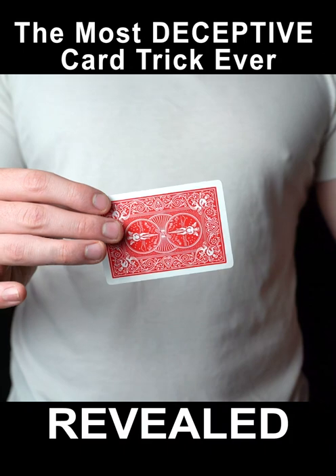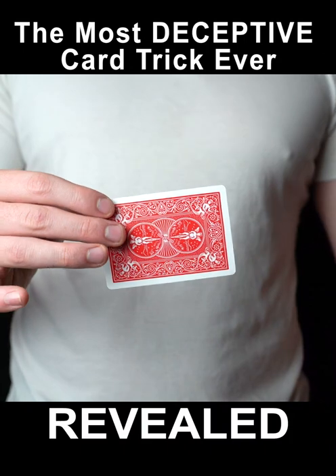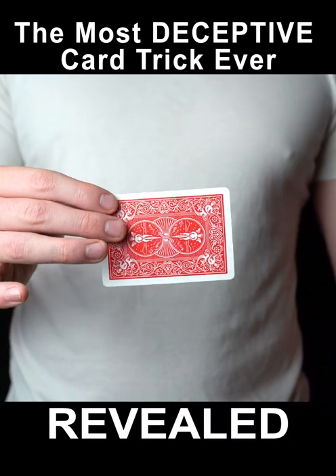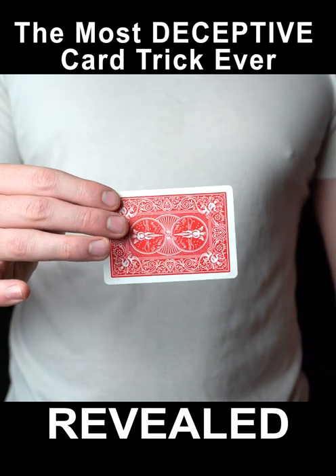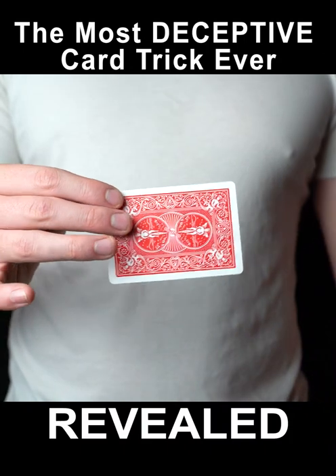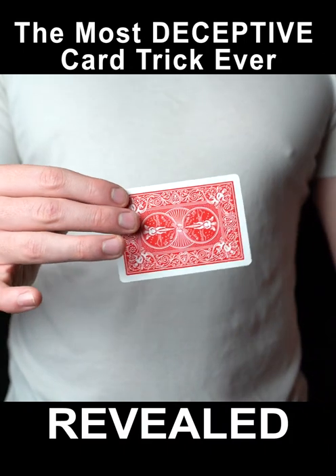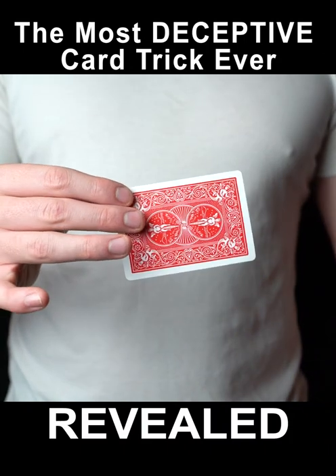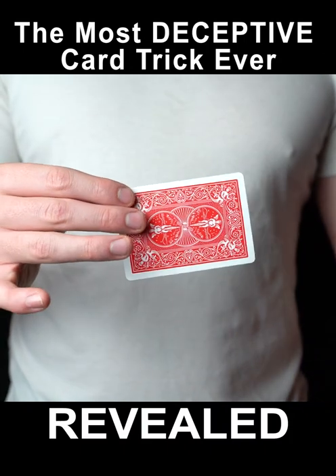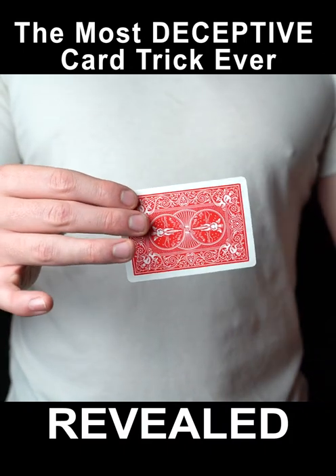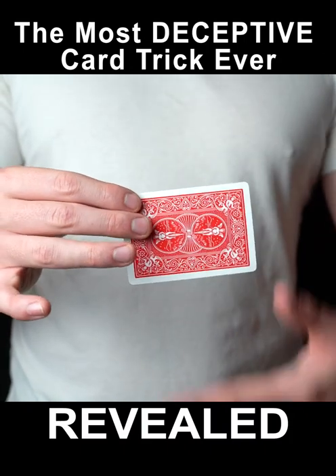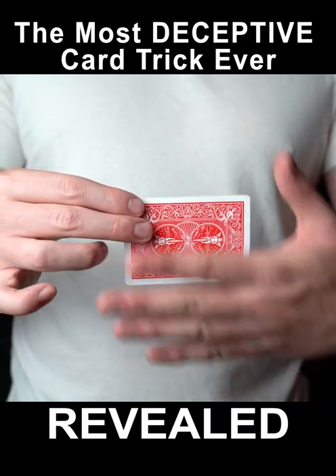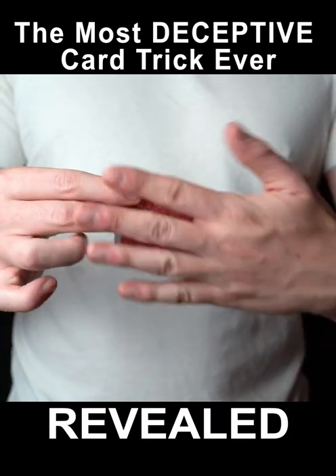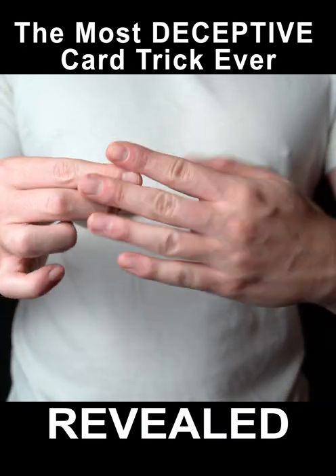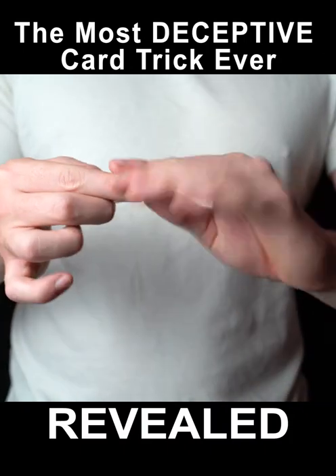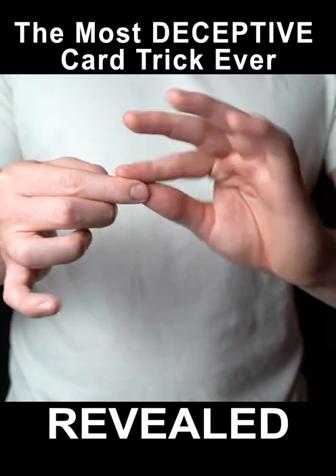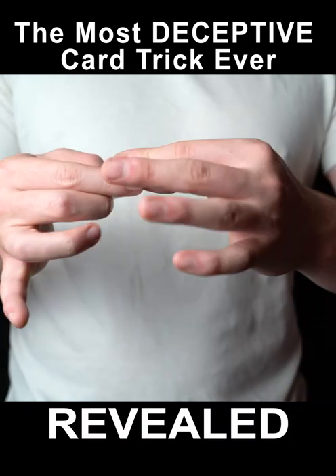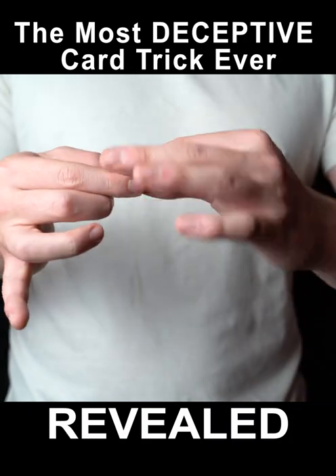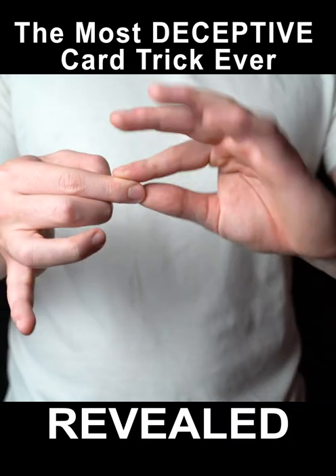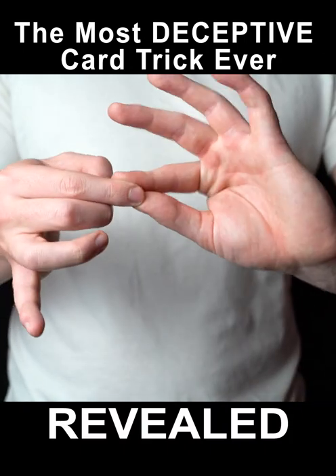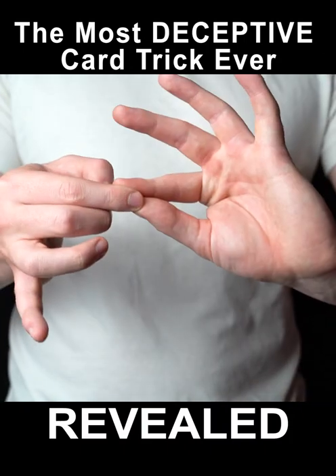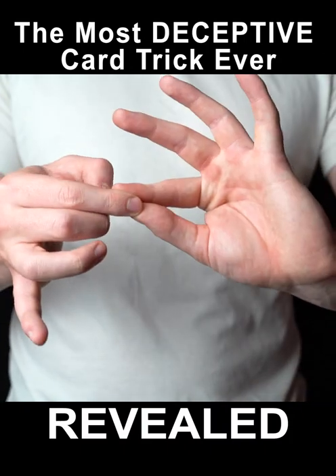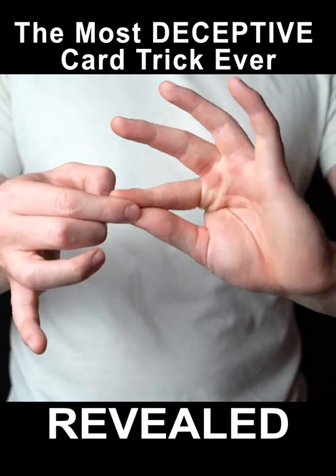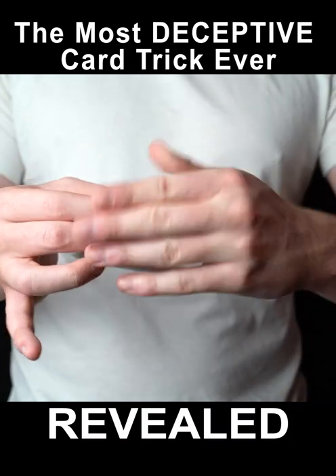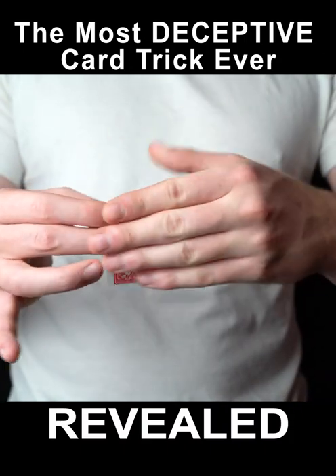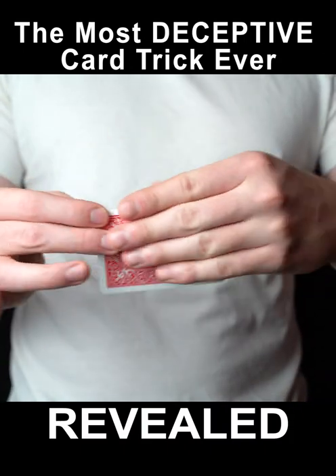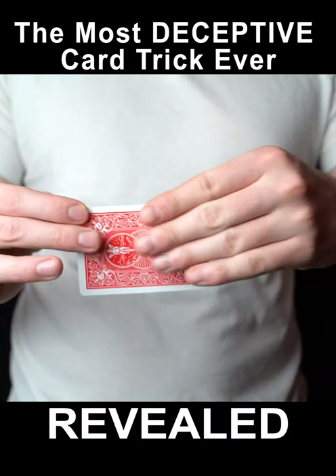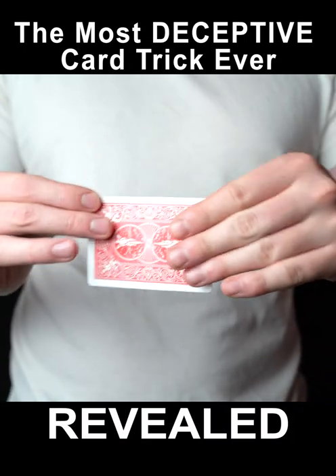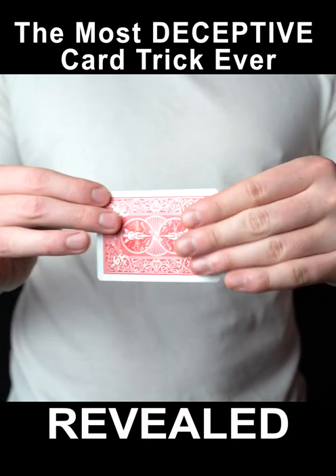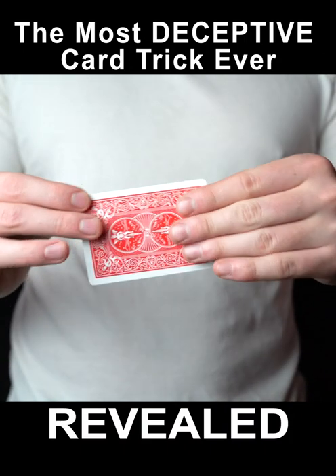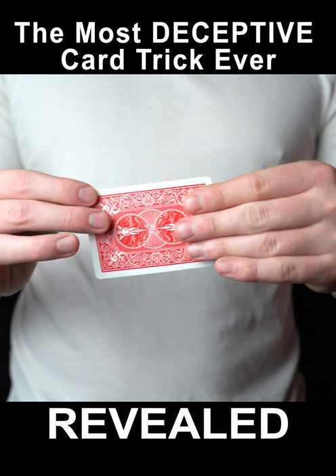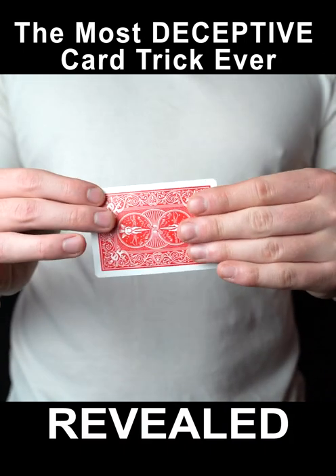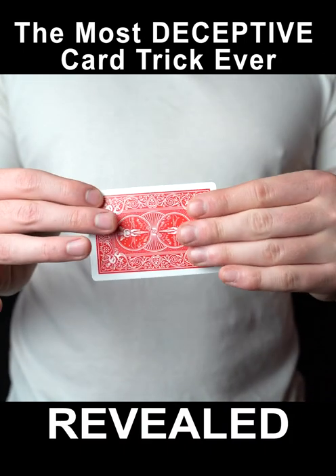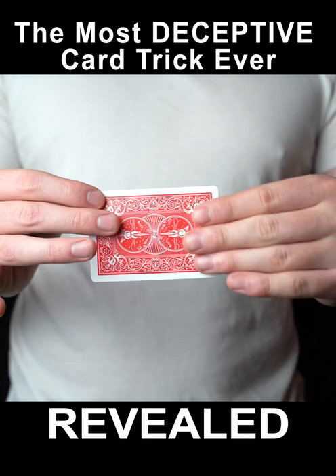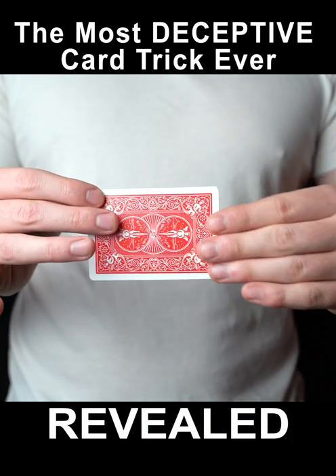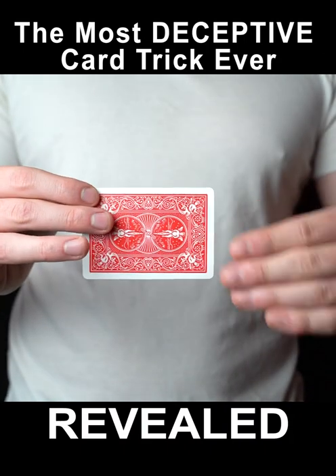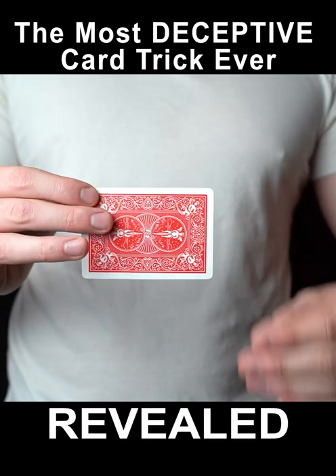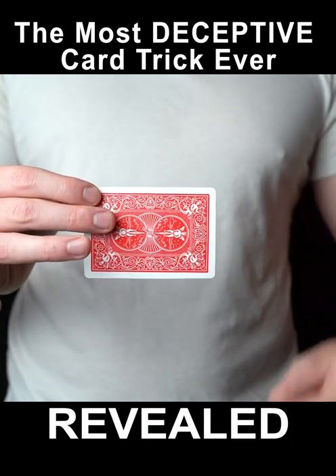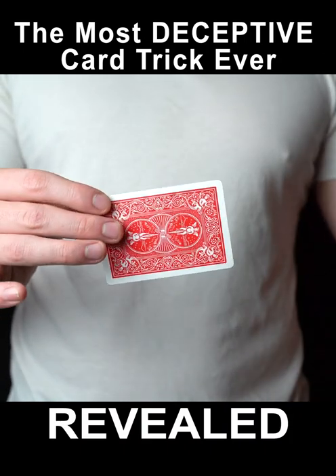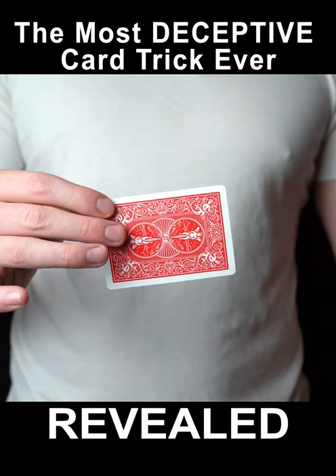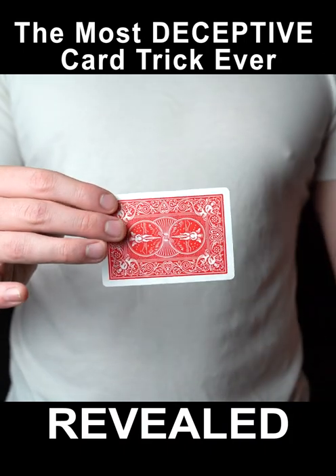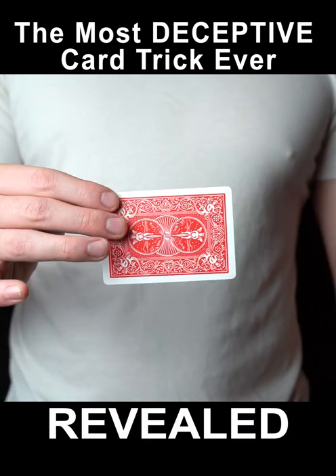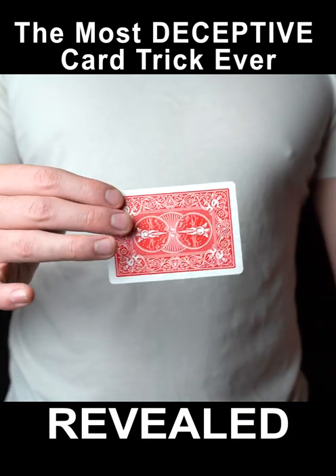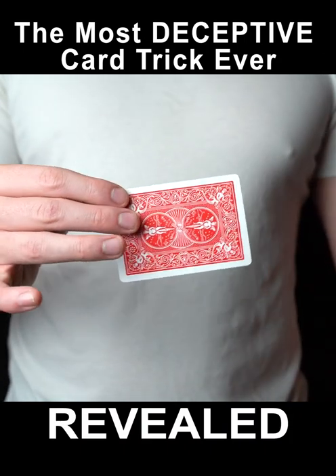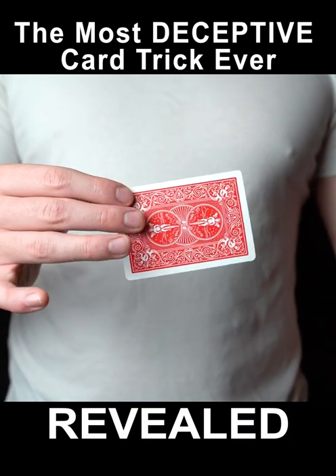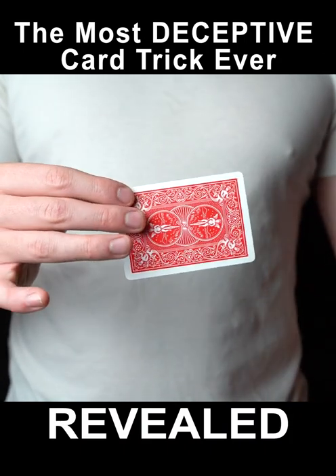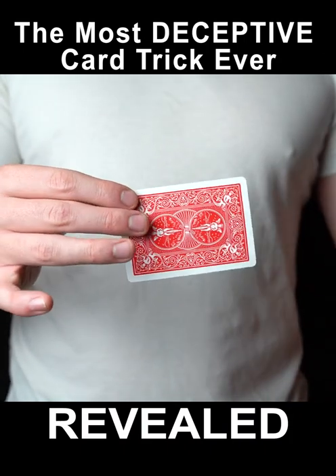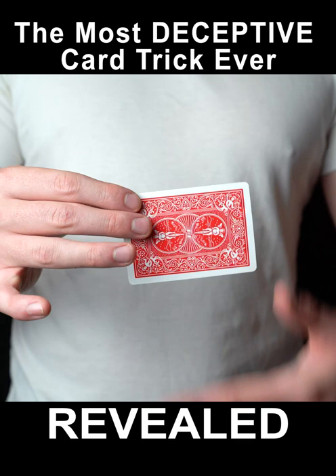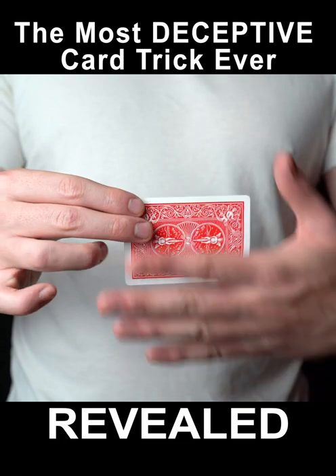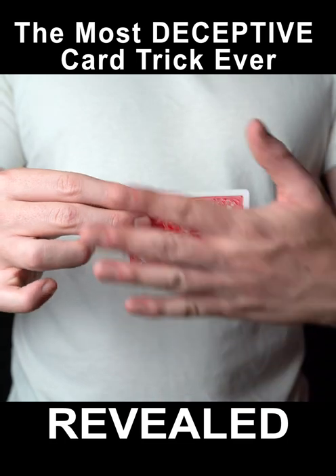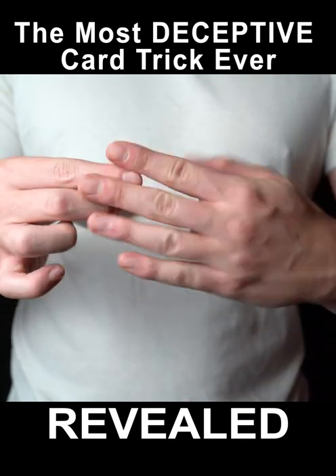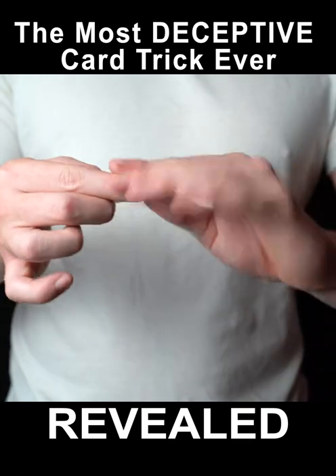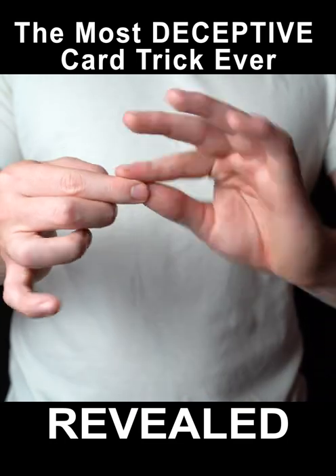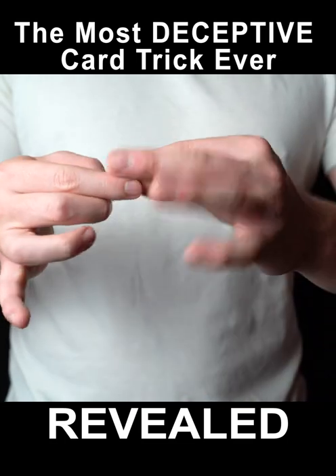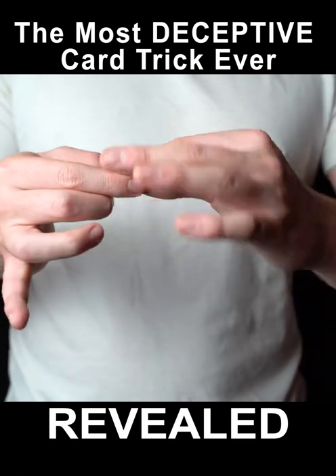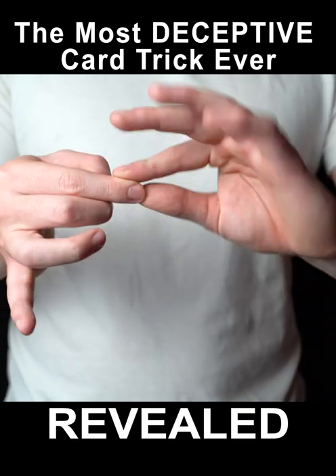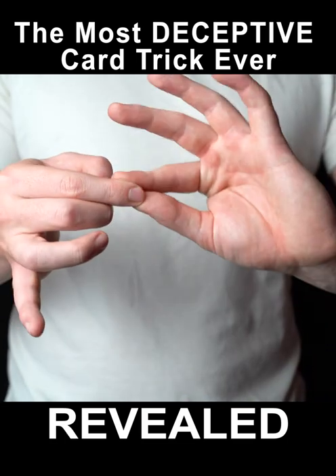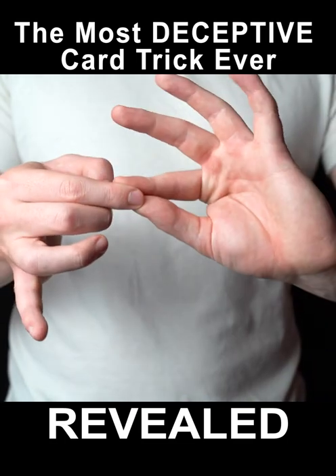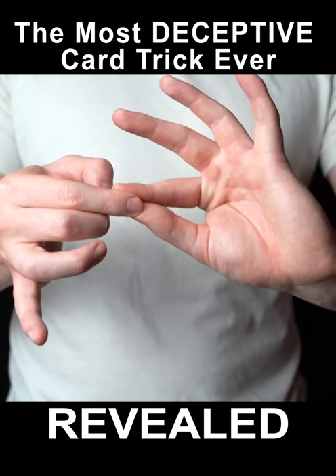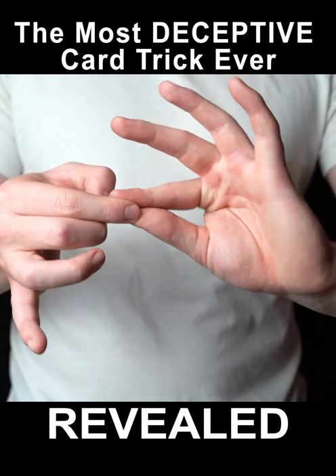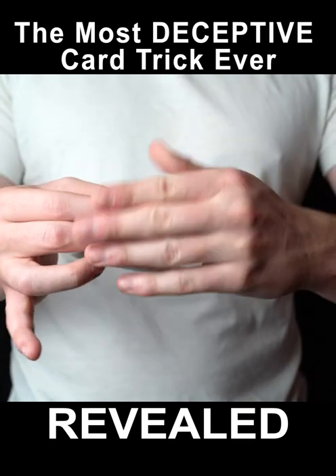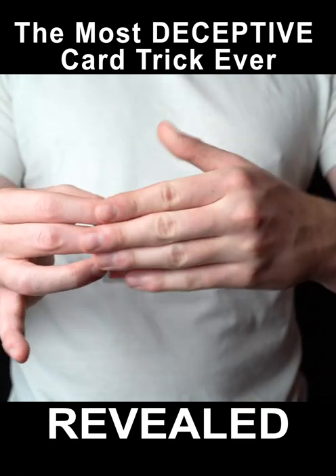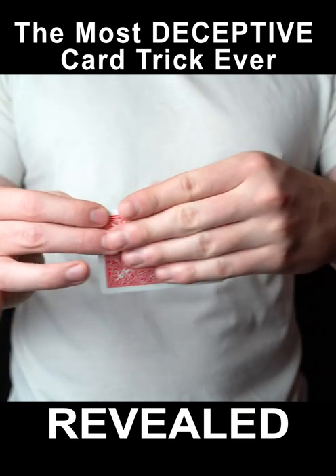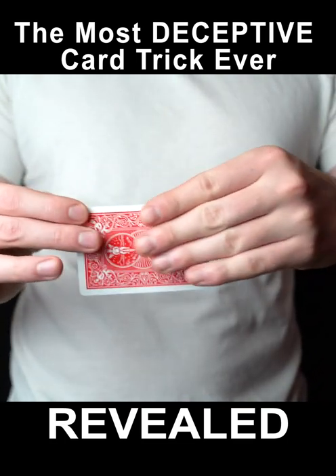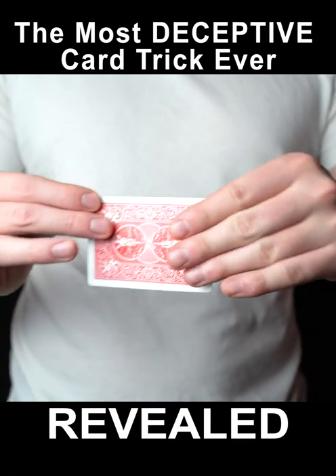I'm going to teach you how to vanish any card. This takes less than 30 seconds to learn, so let me teach you how.